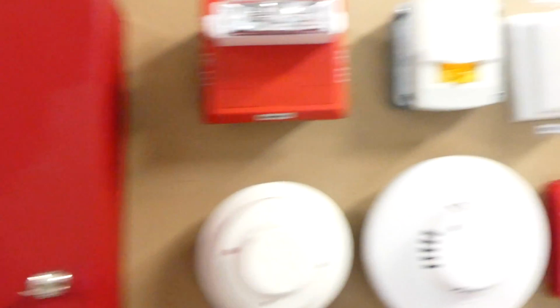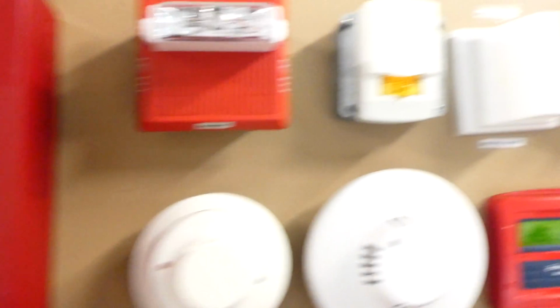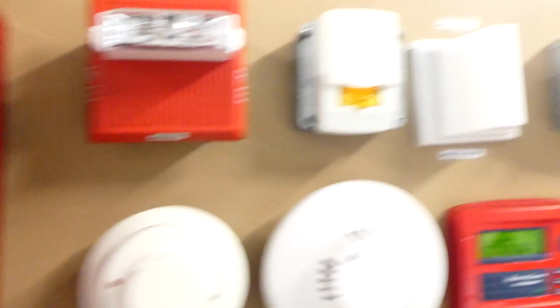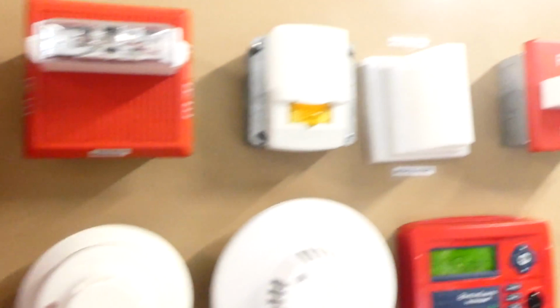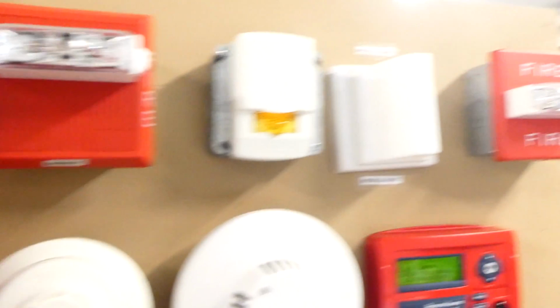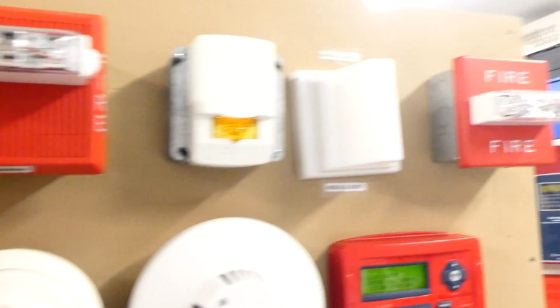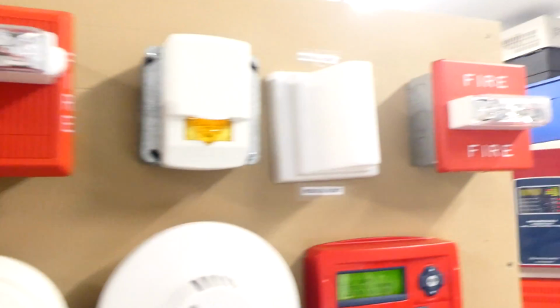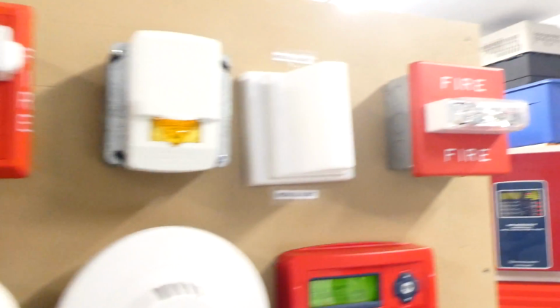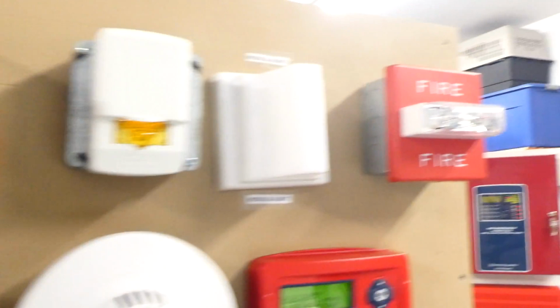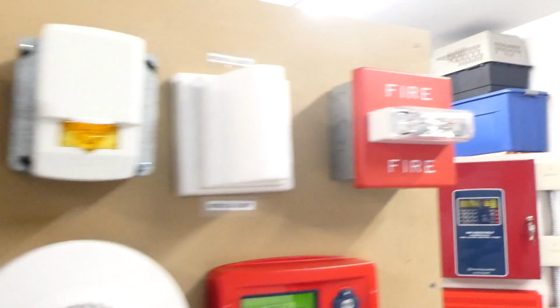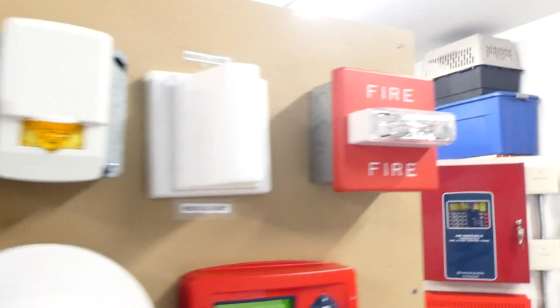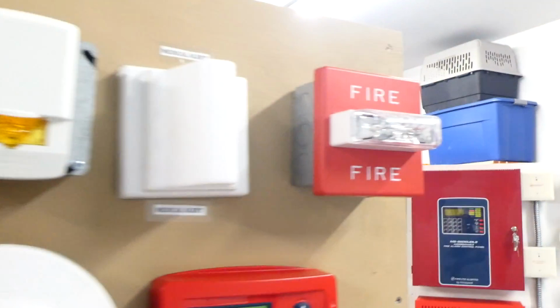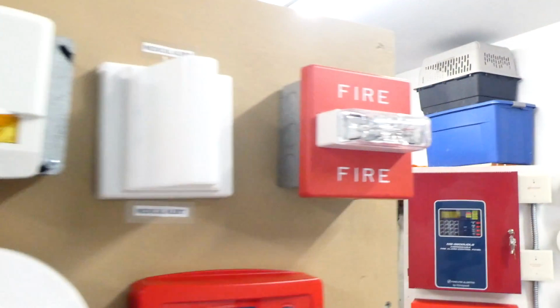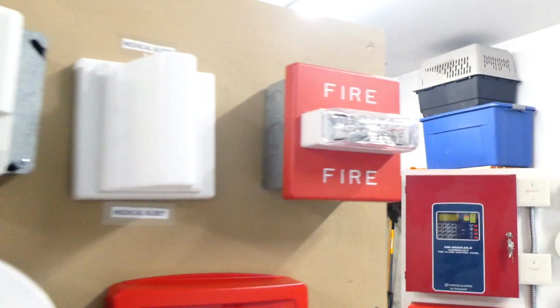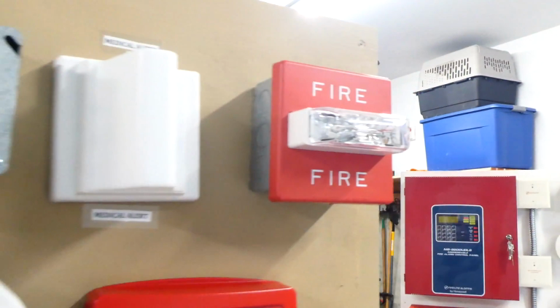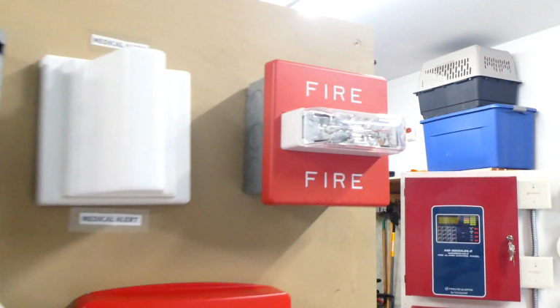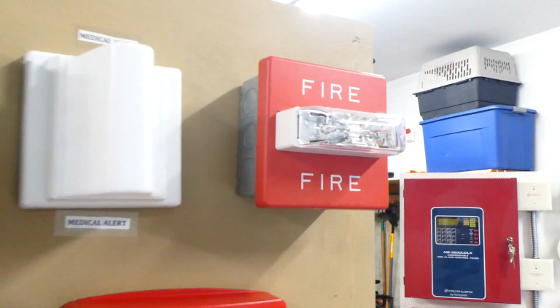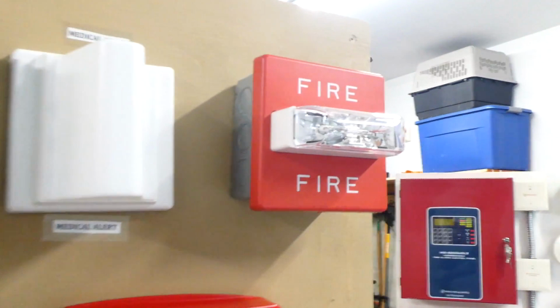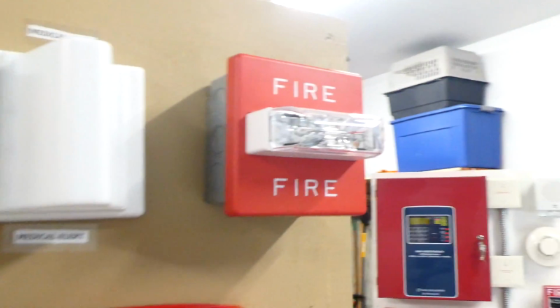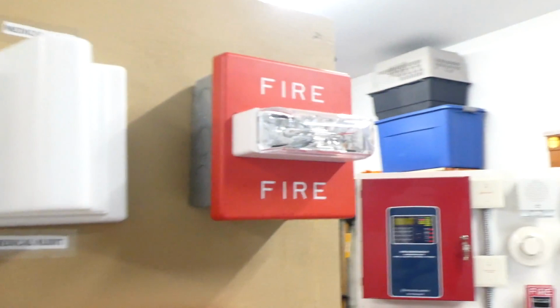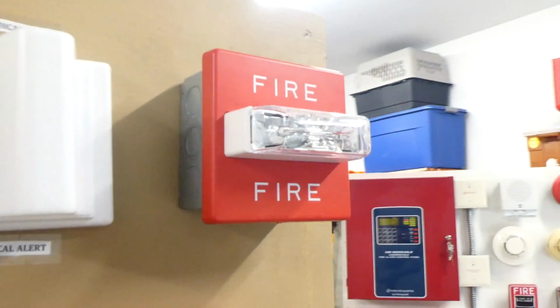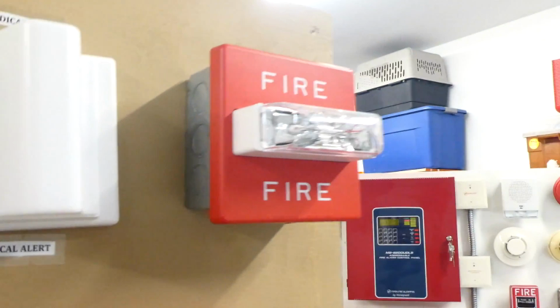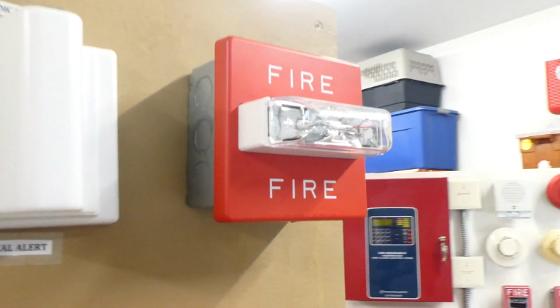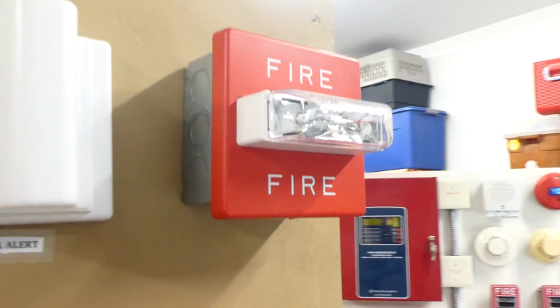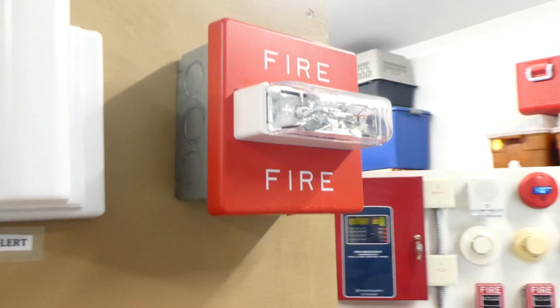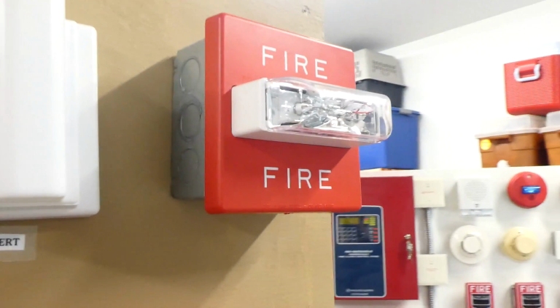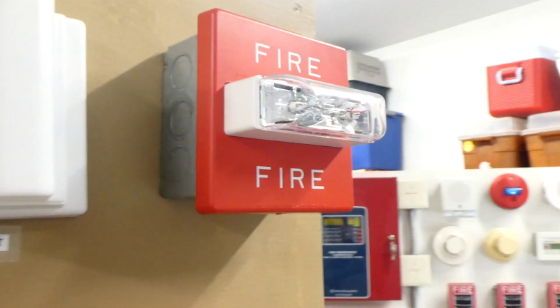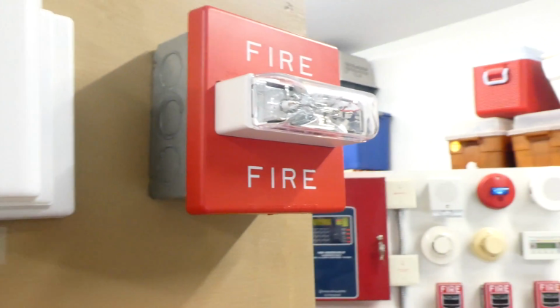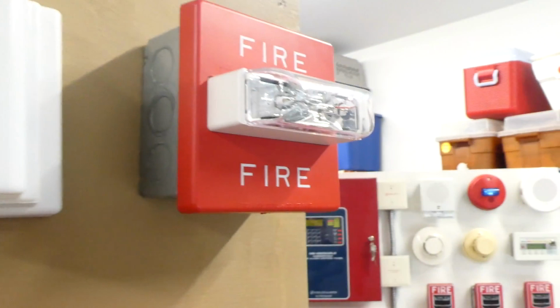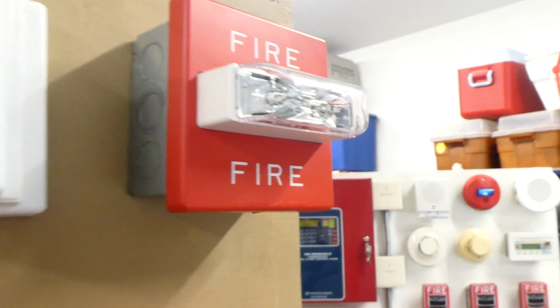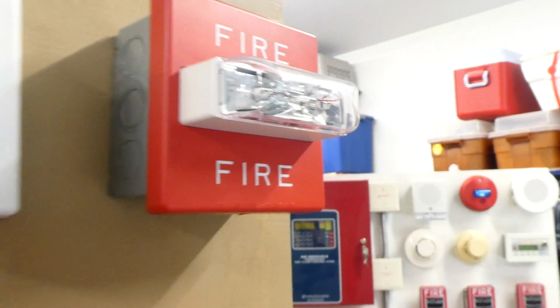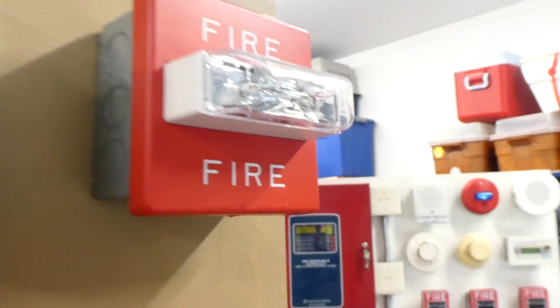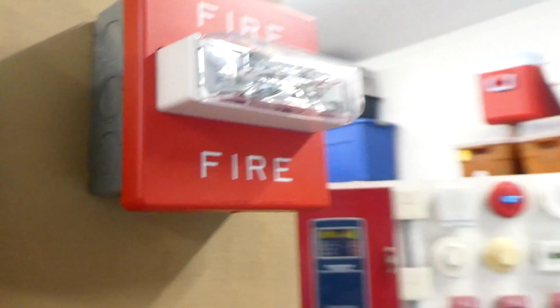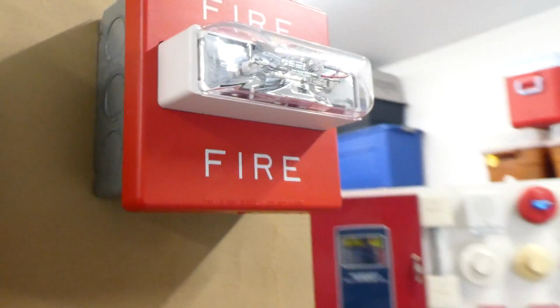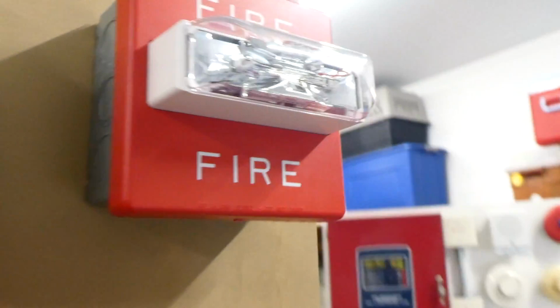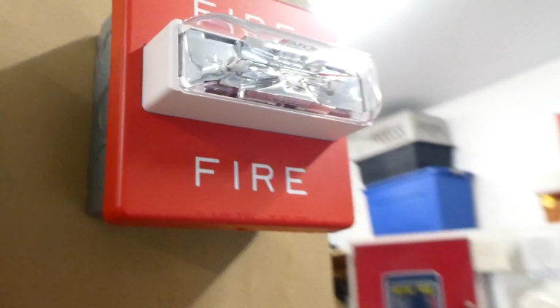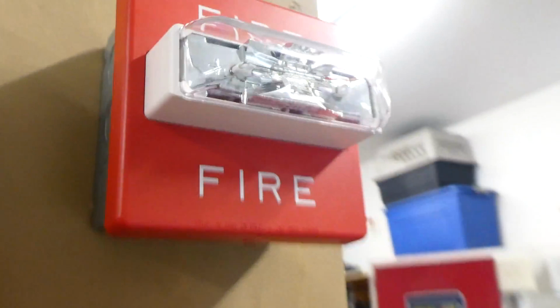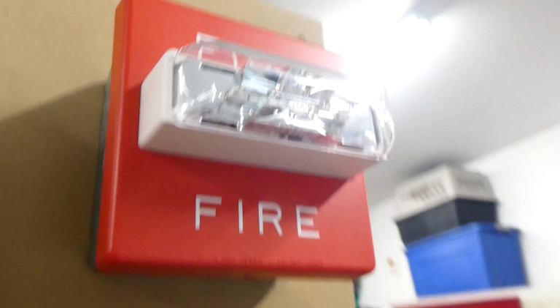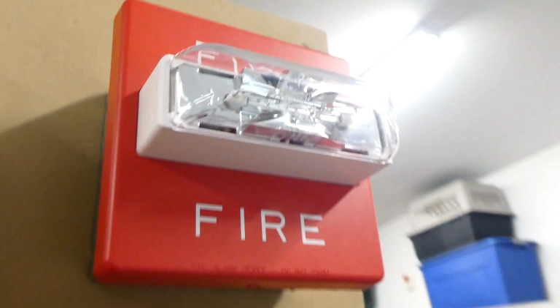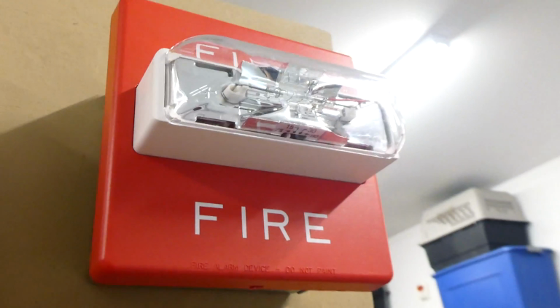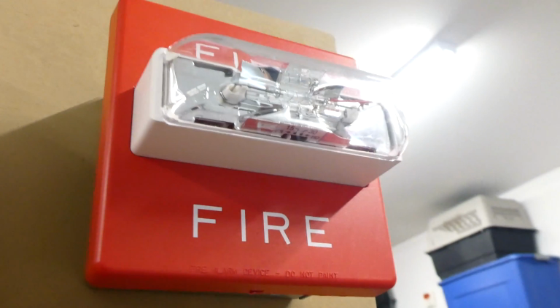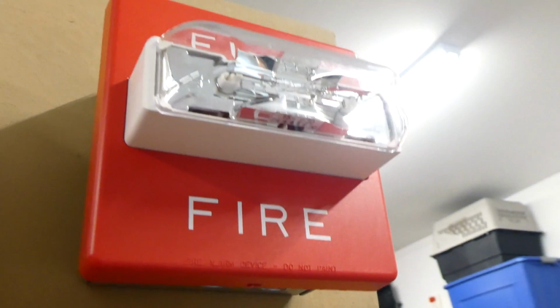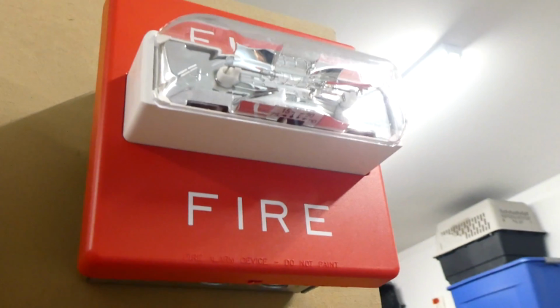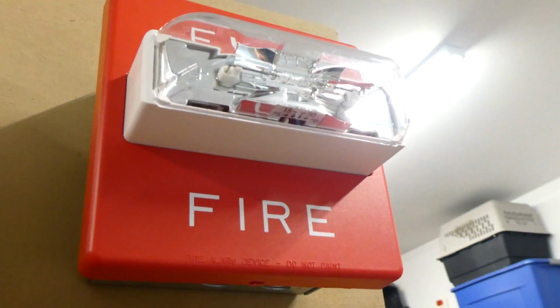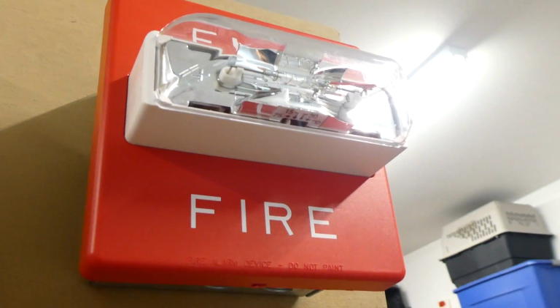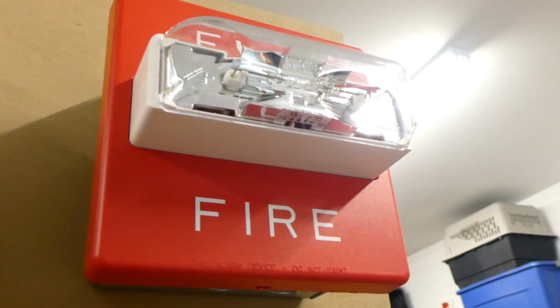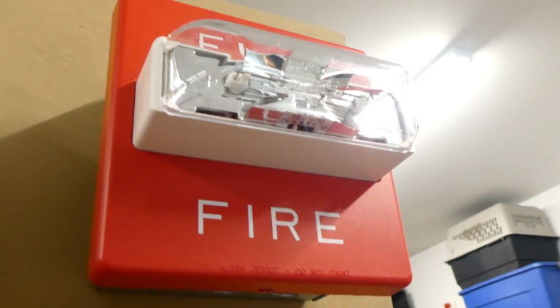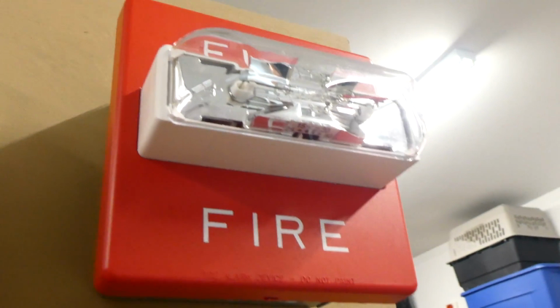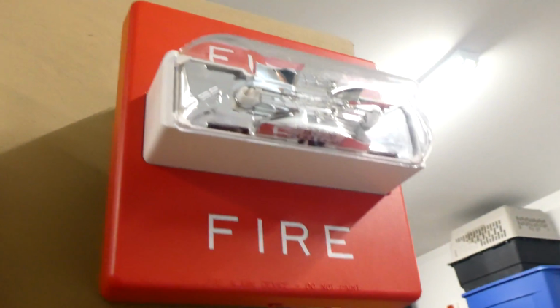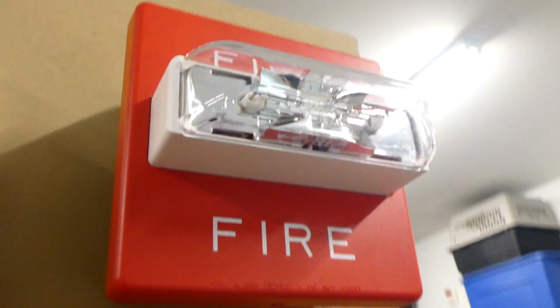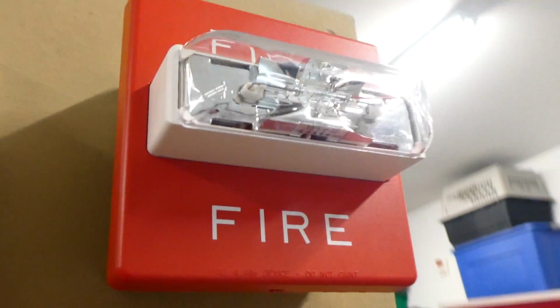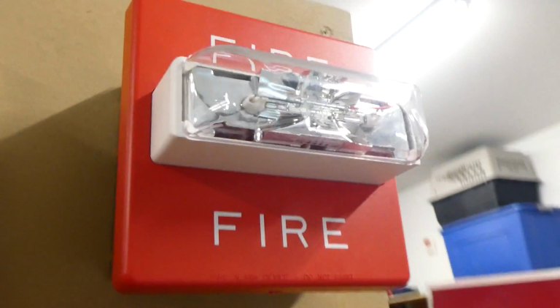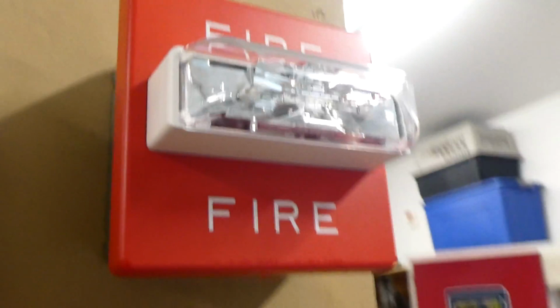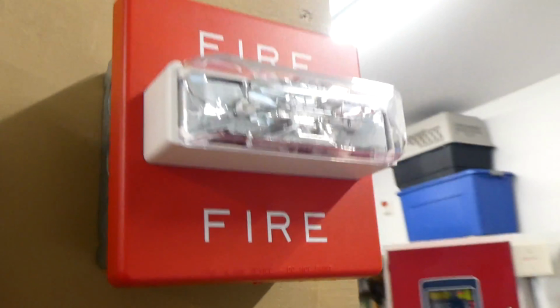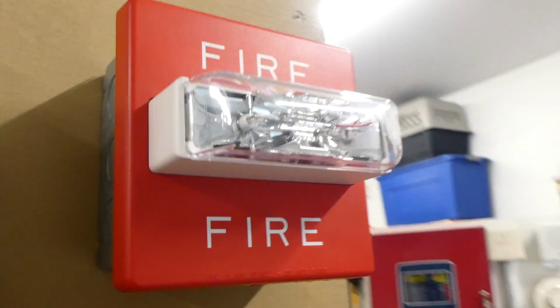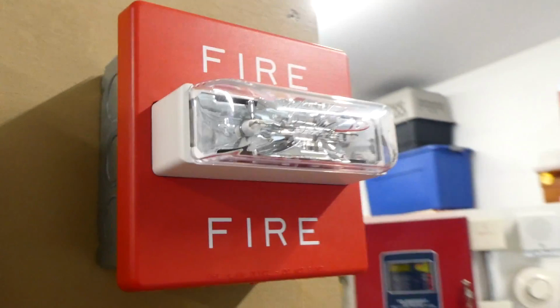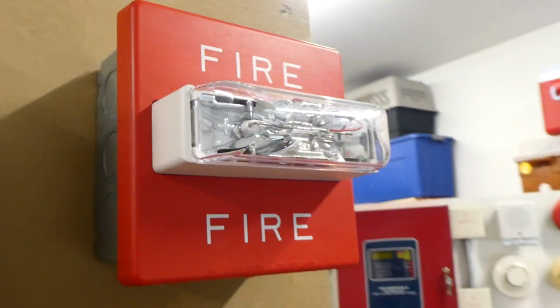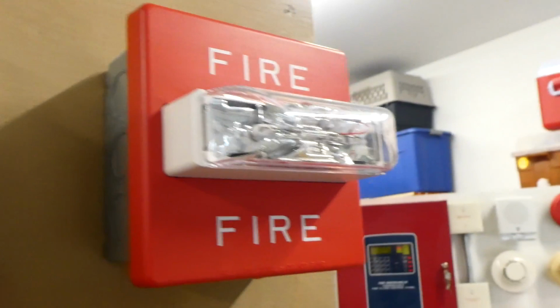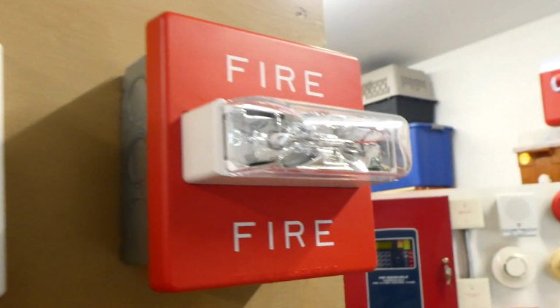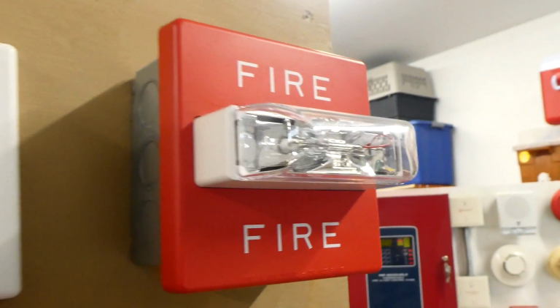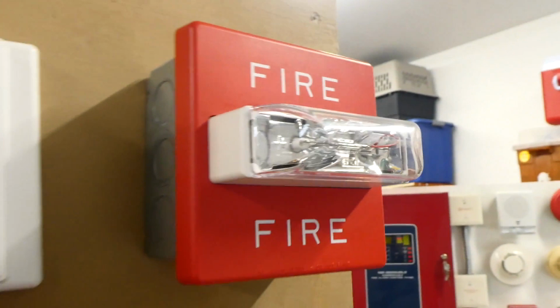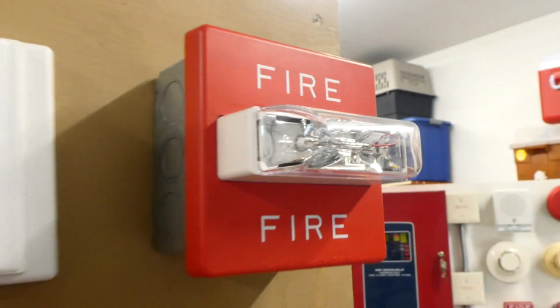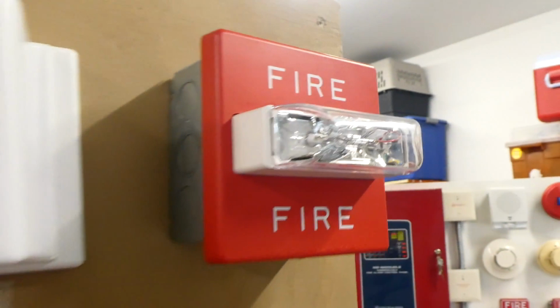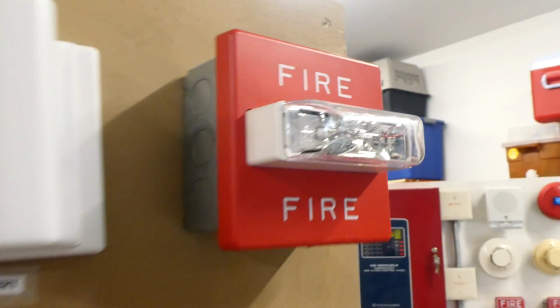Going over we have a Wheelock RSS Fire Alarm Remote Strobe, and once again it is set on 15 candela.